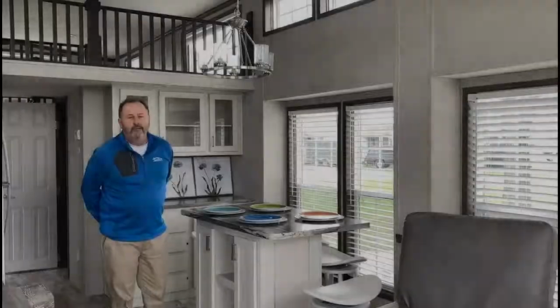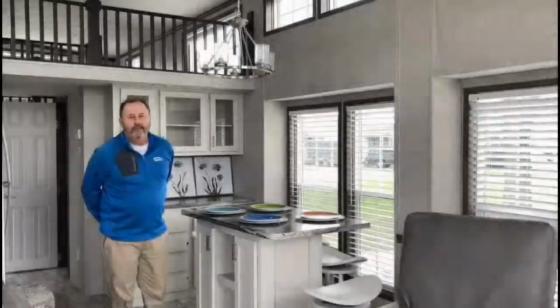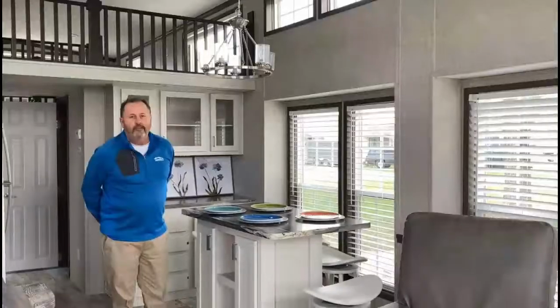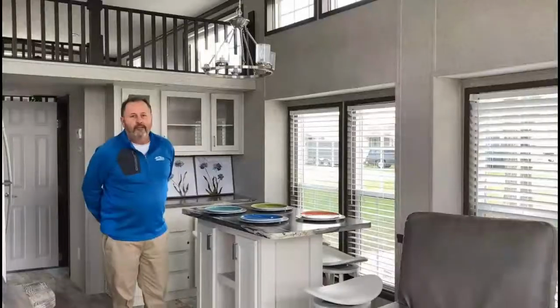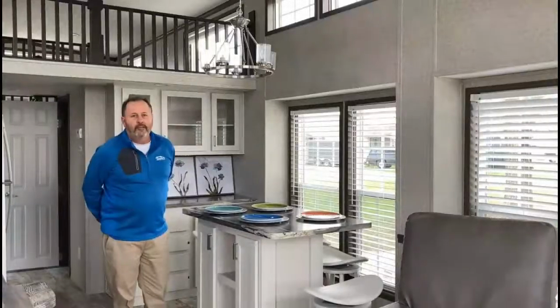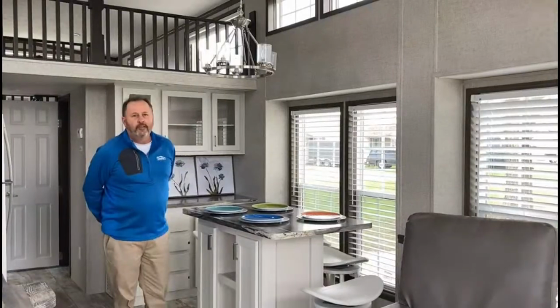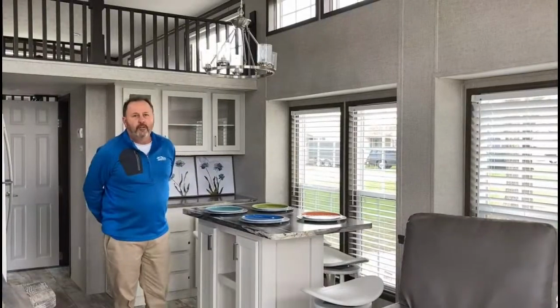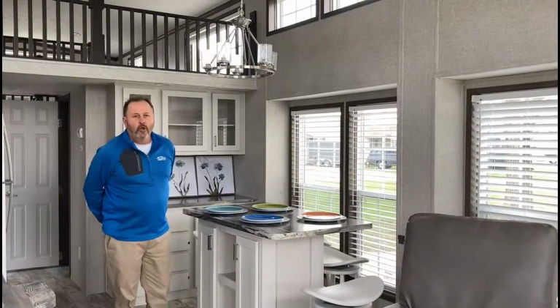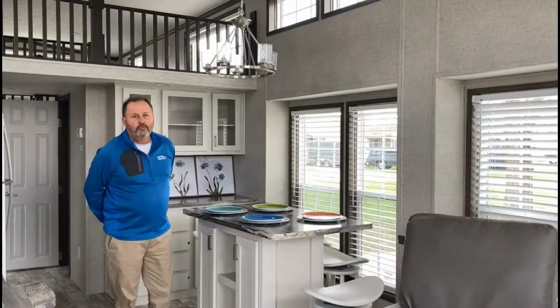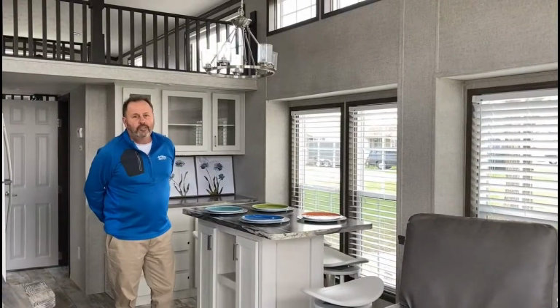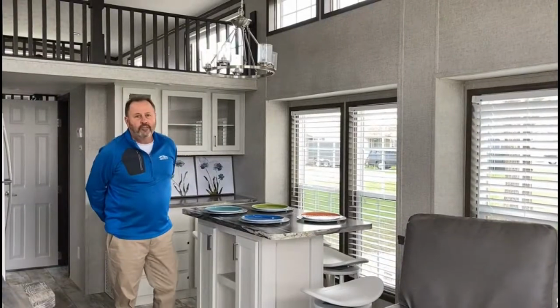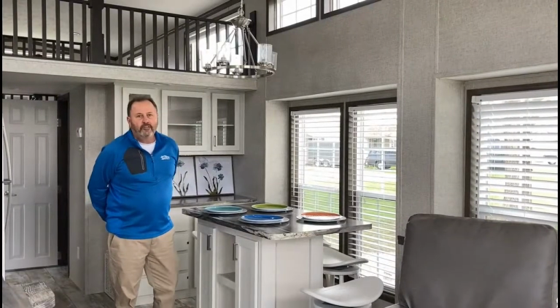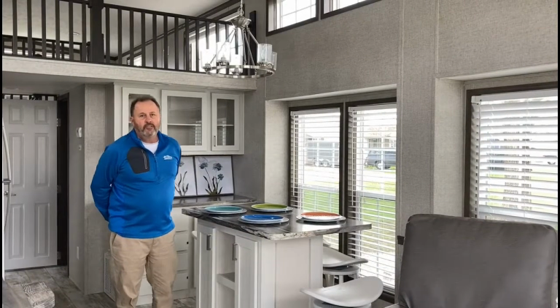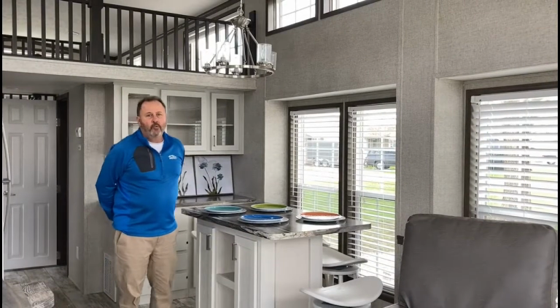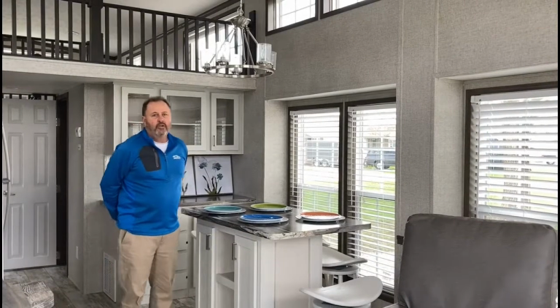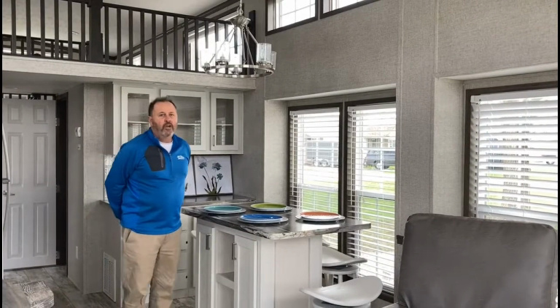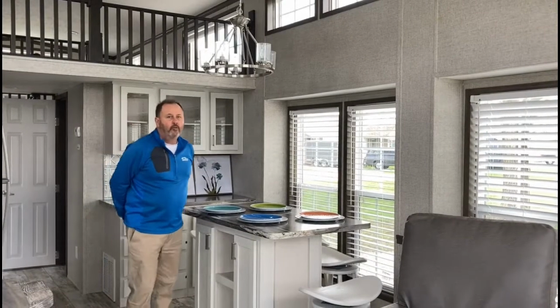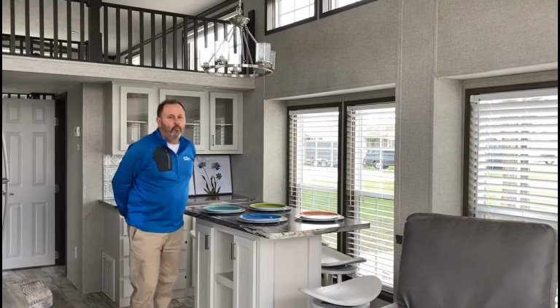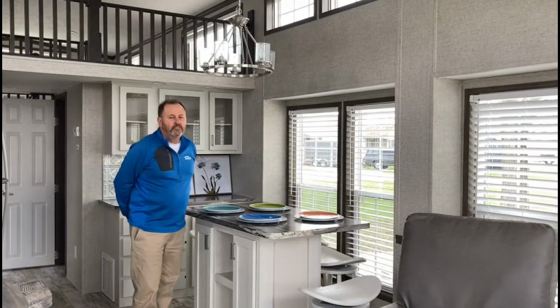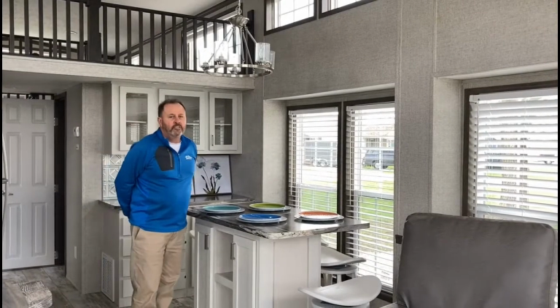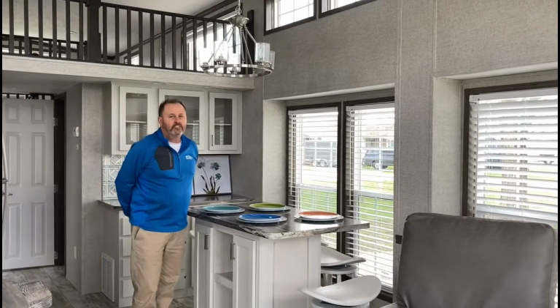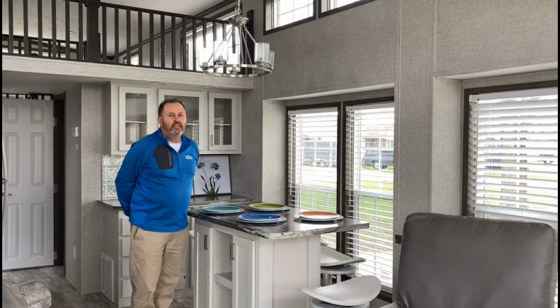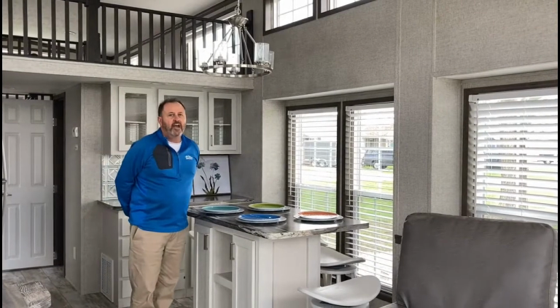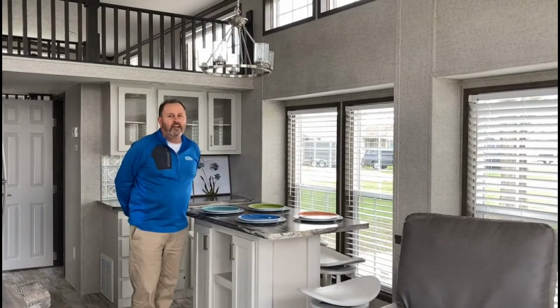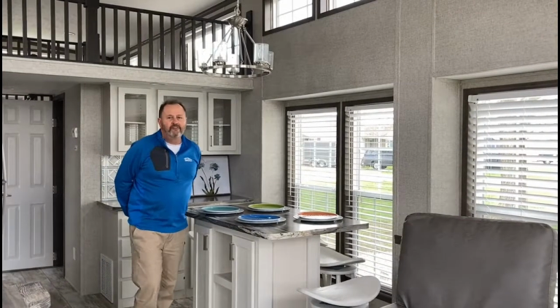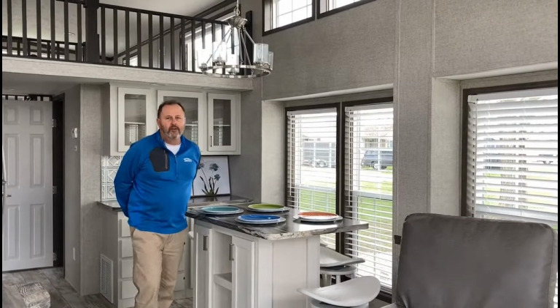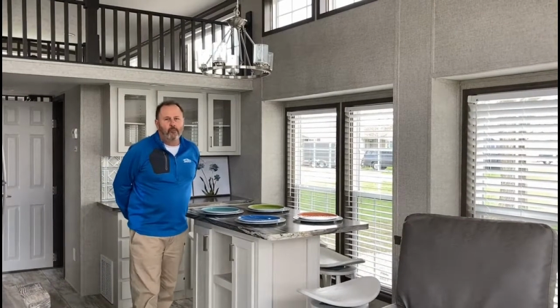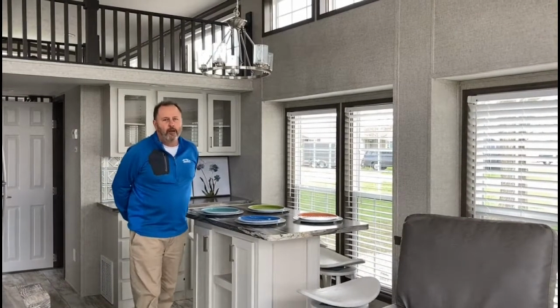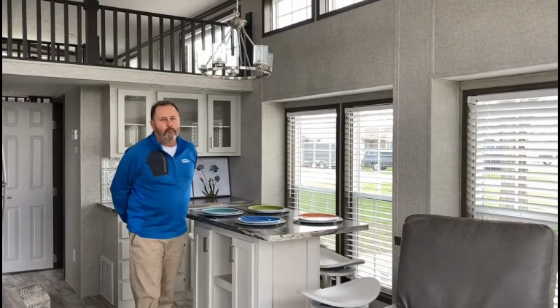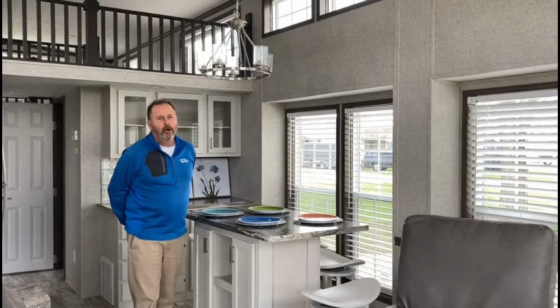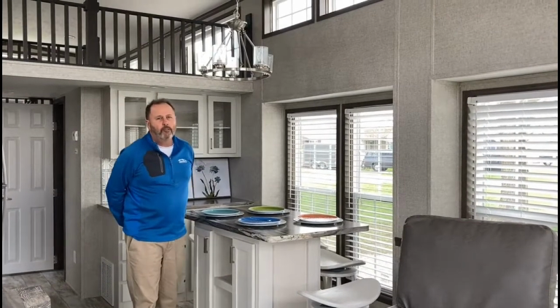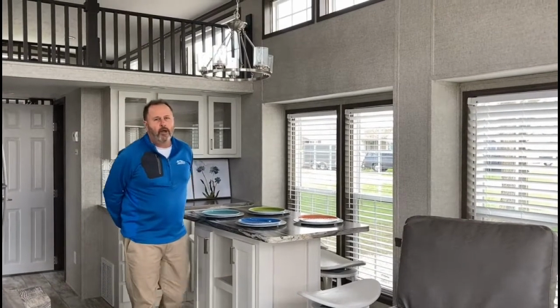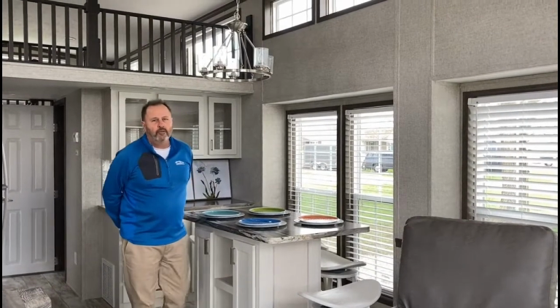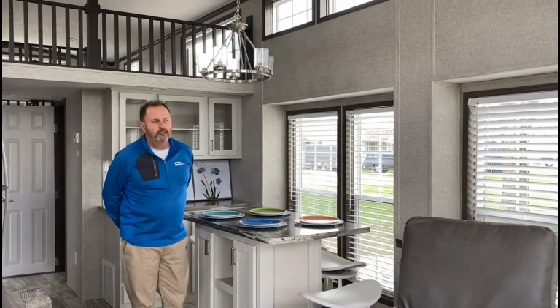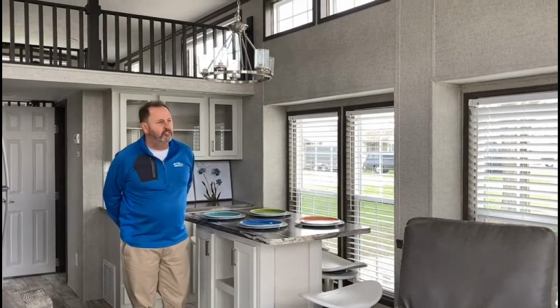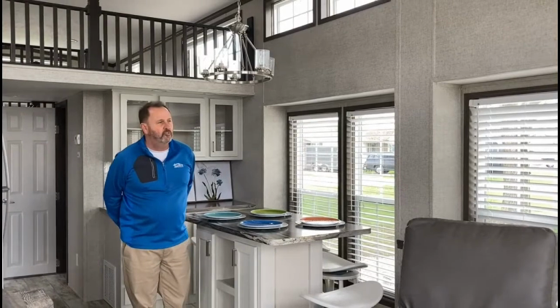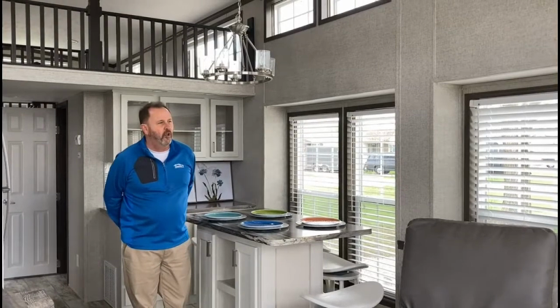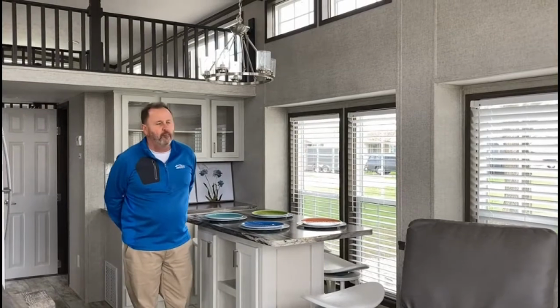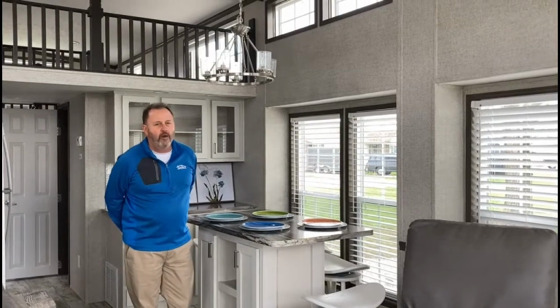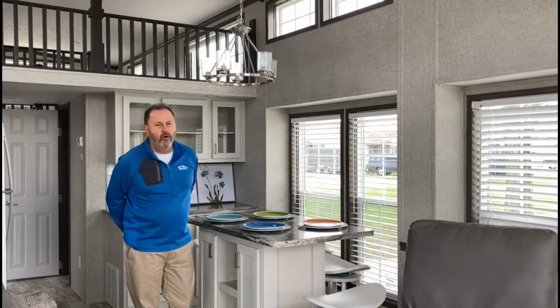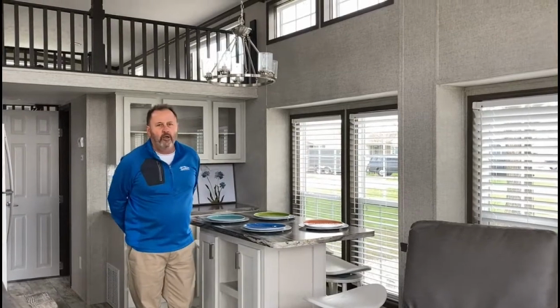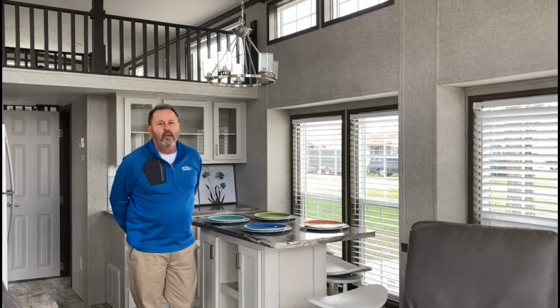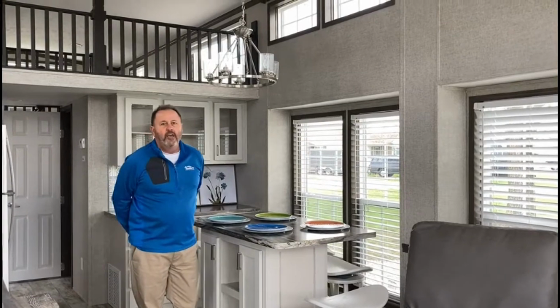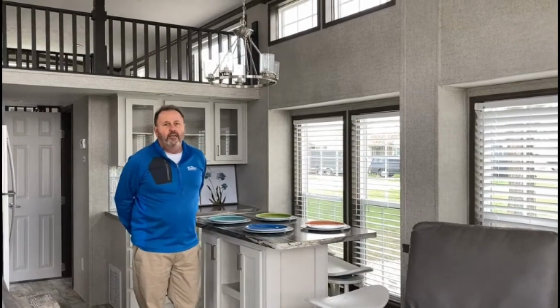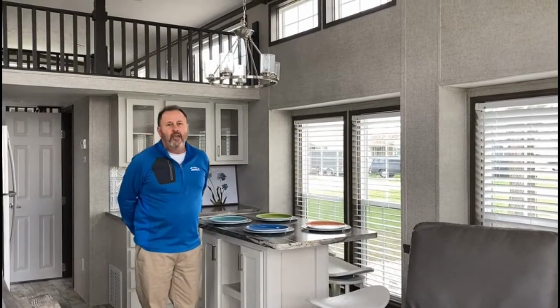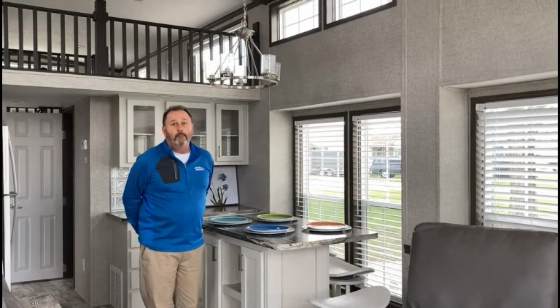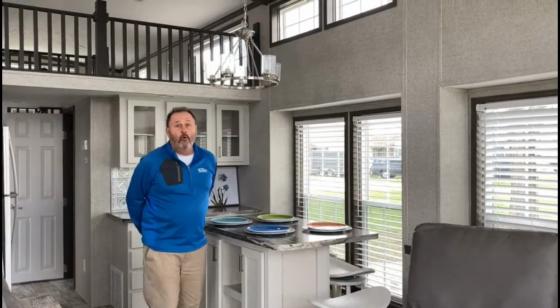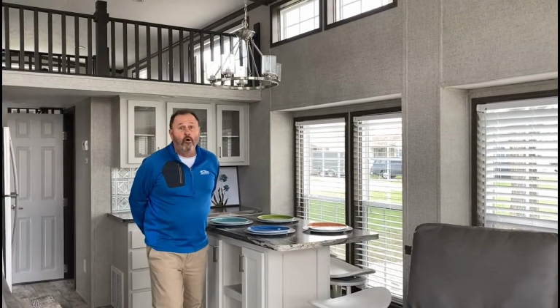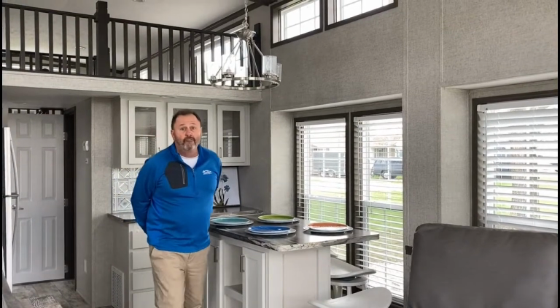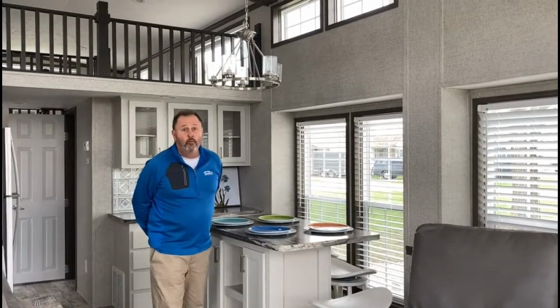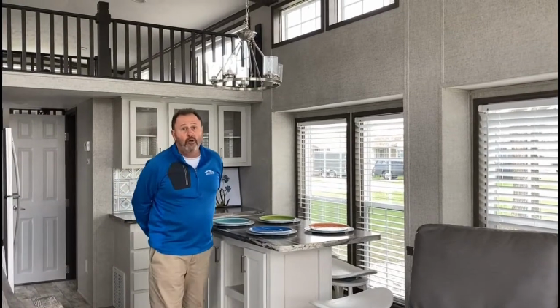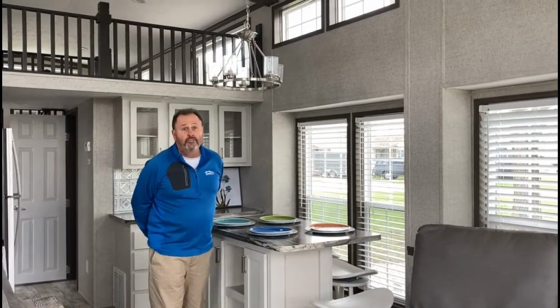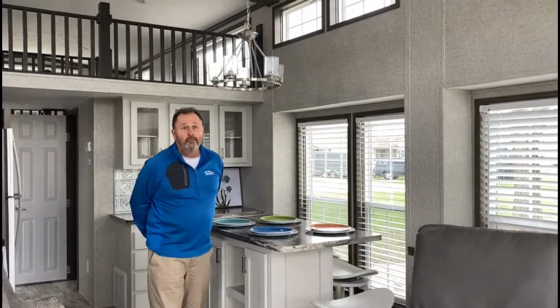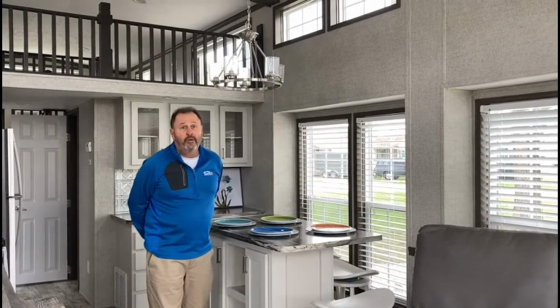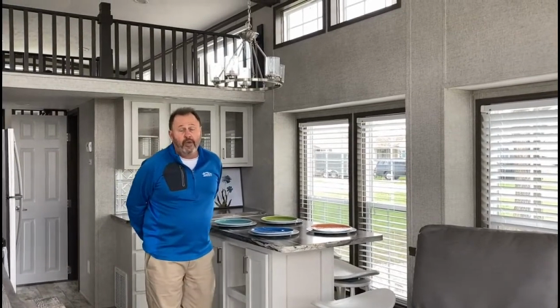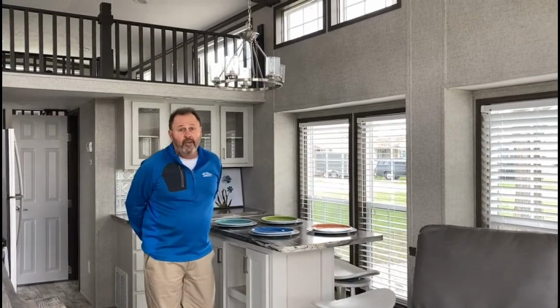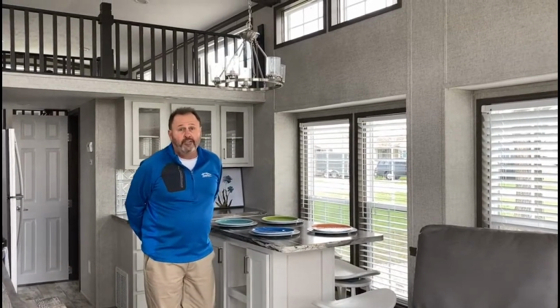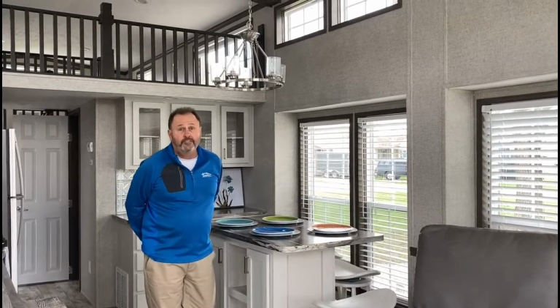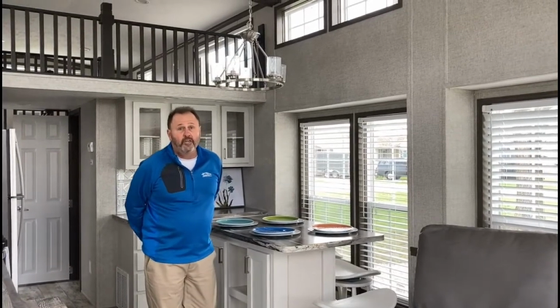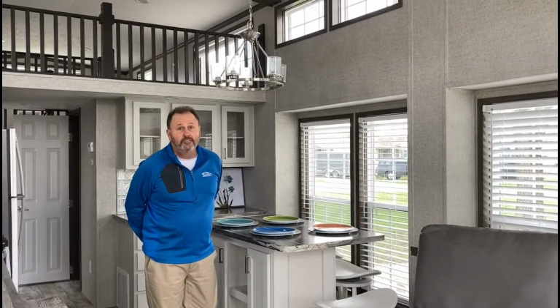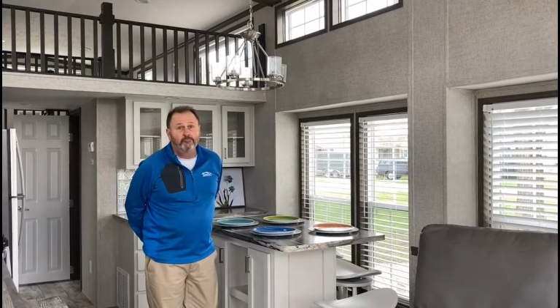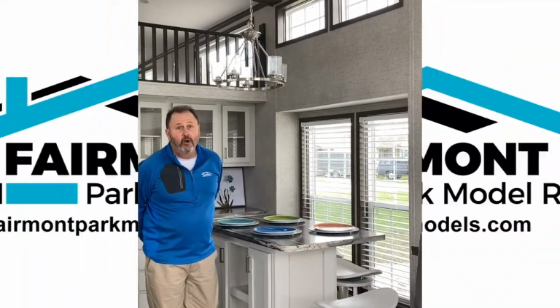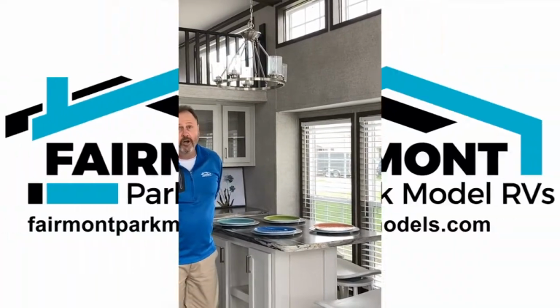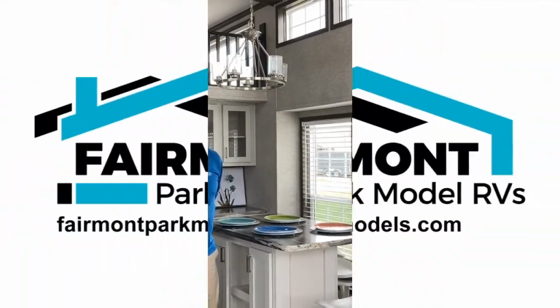In closing, this 100-169 from Fairmont Park Models — it's all about getting more for what you pay. Just park it.